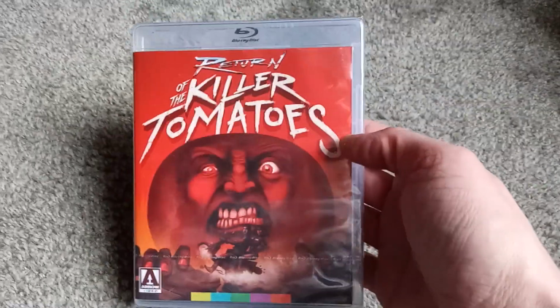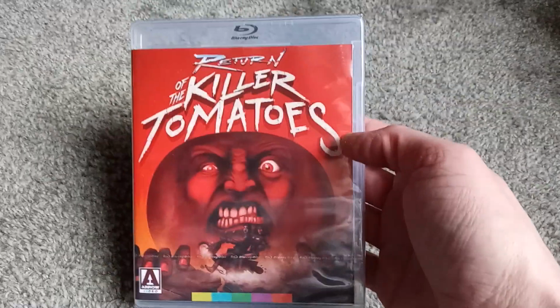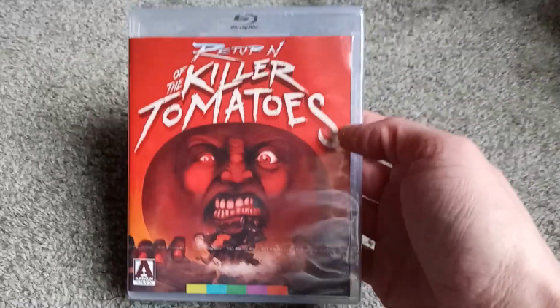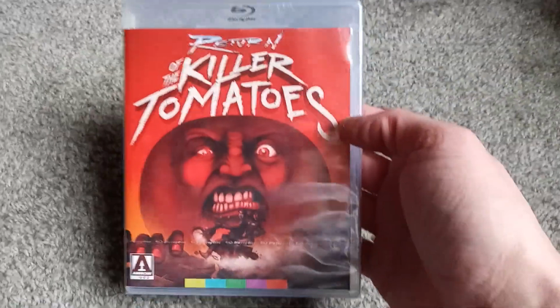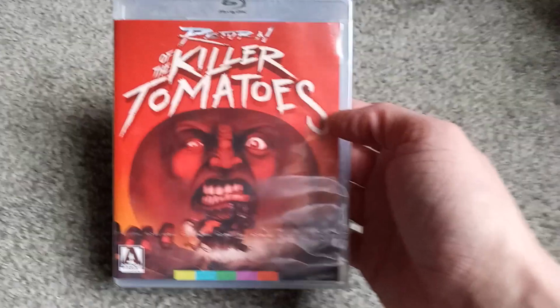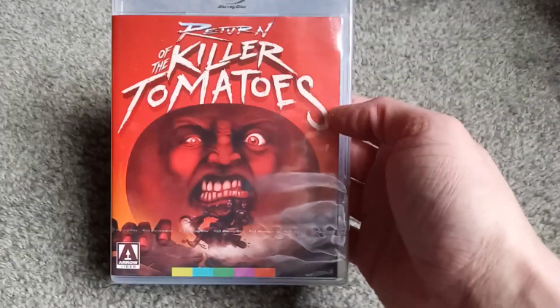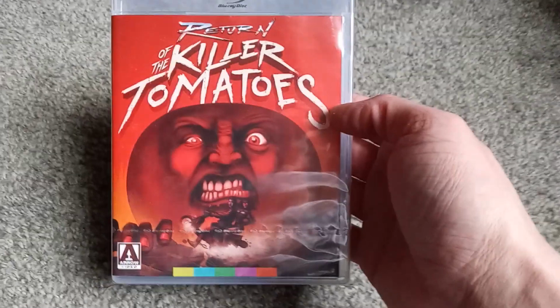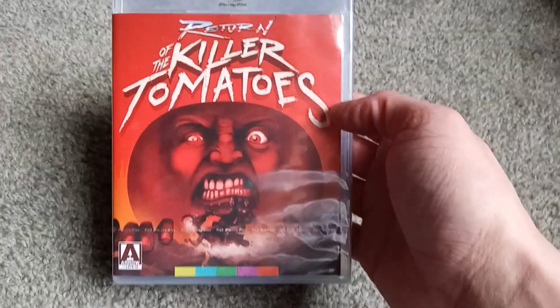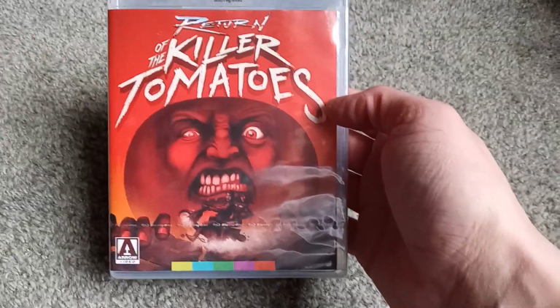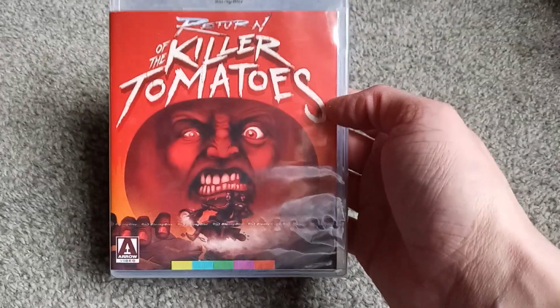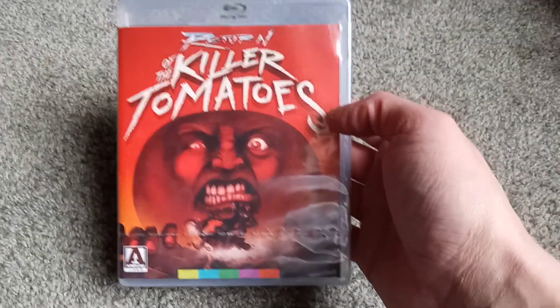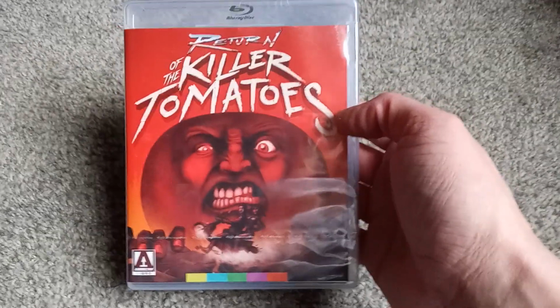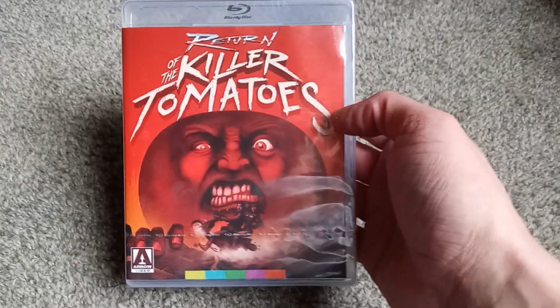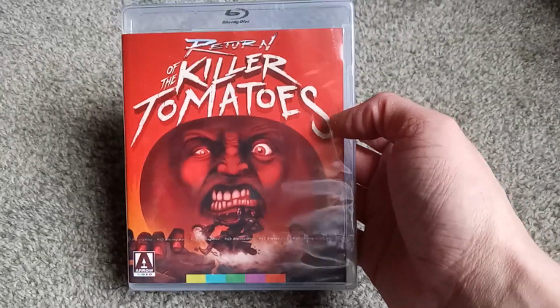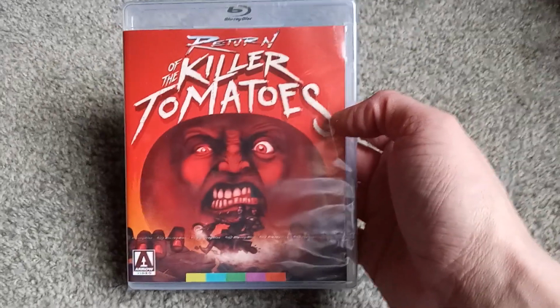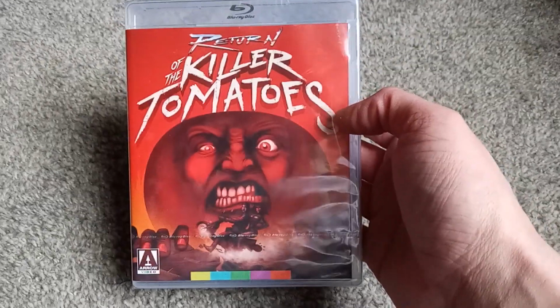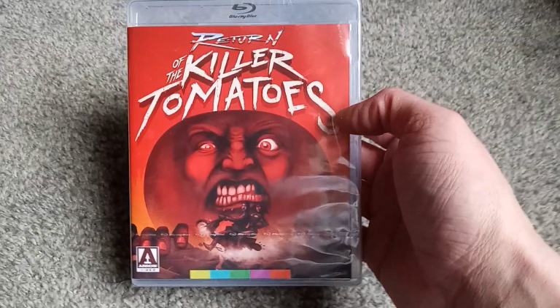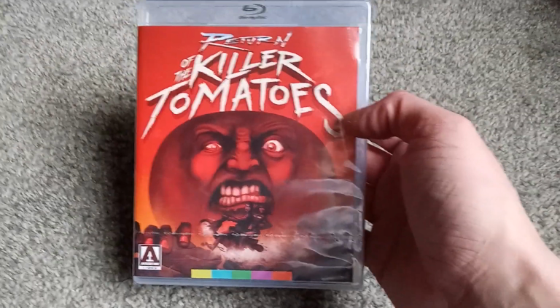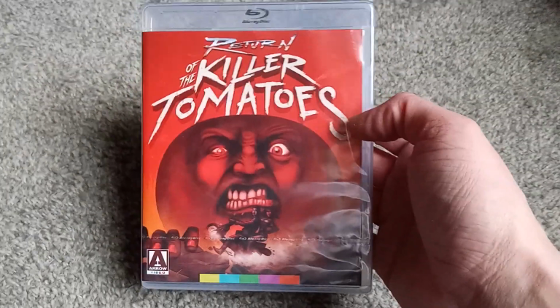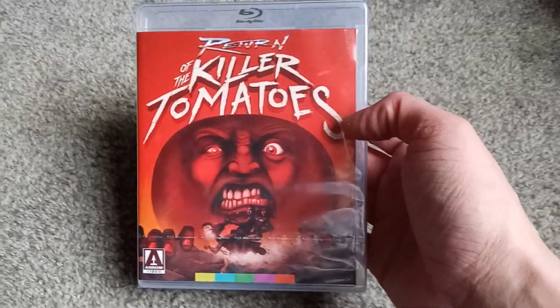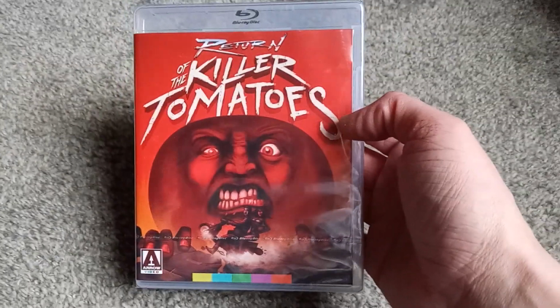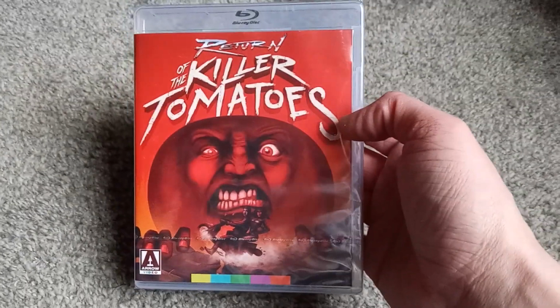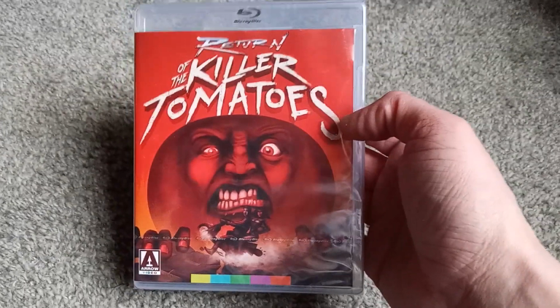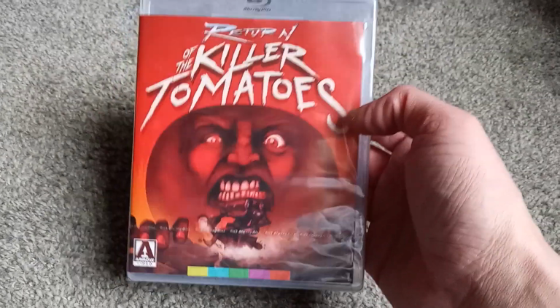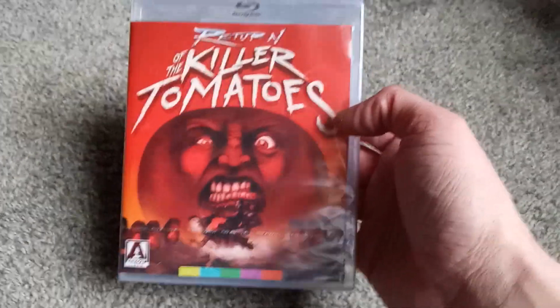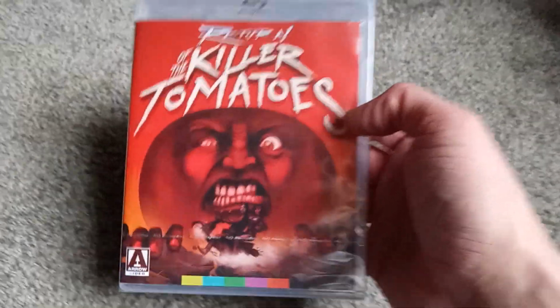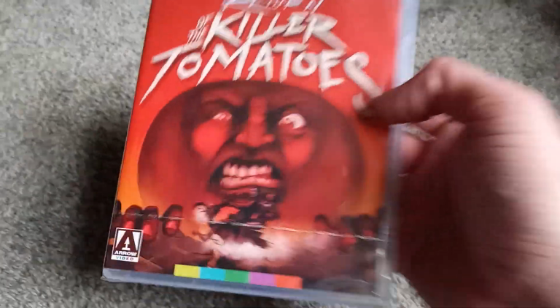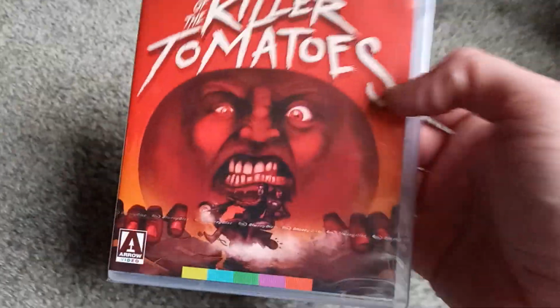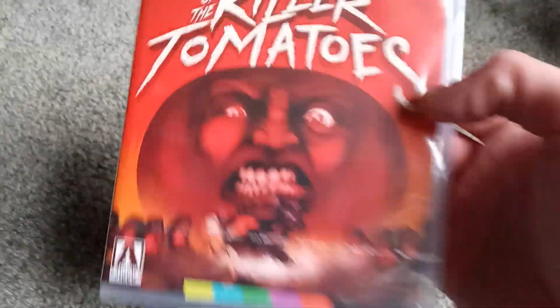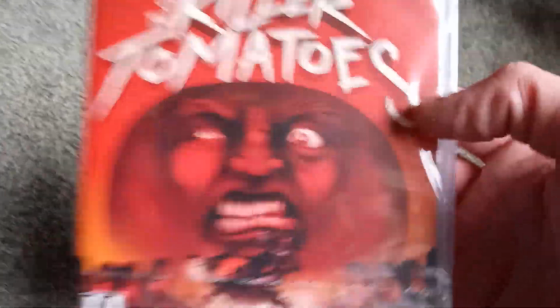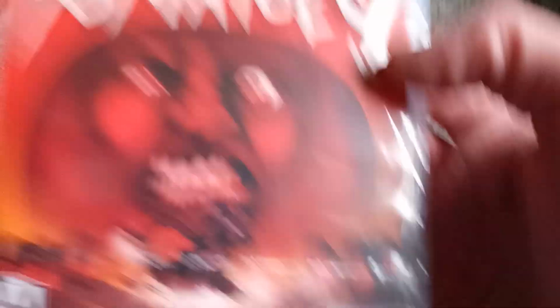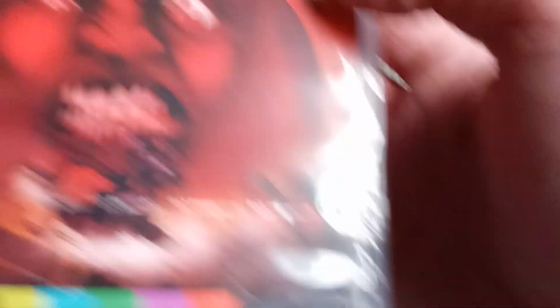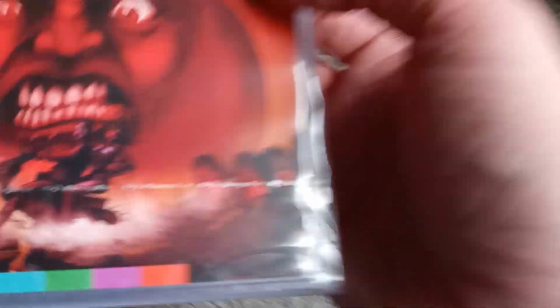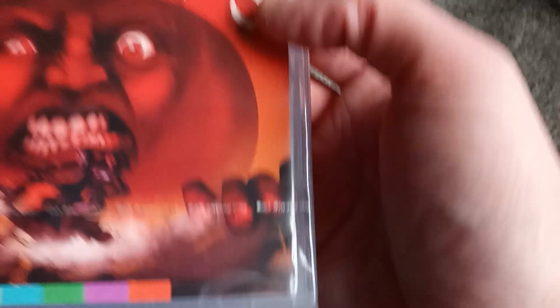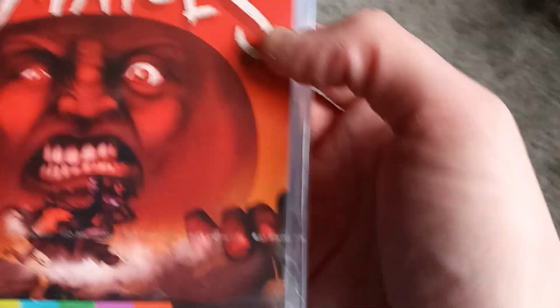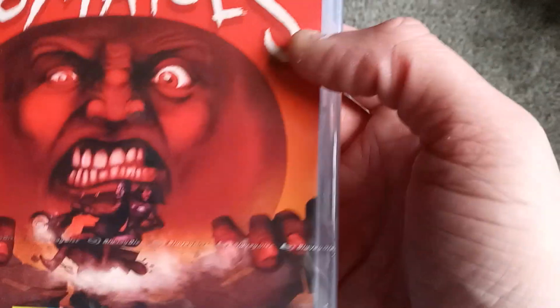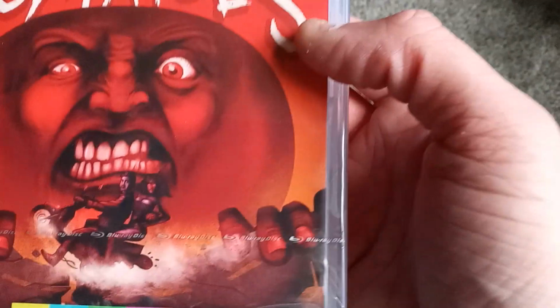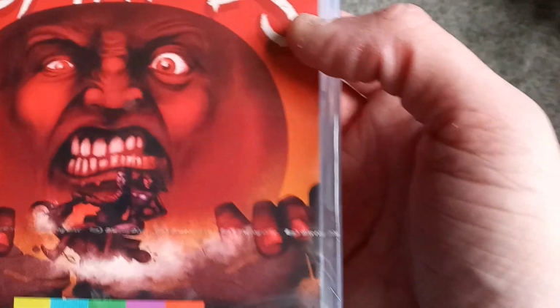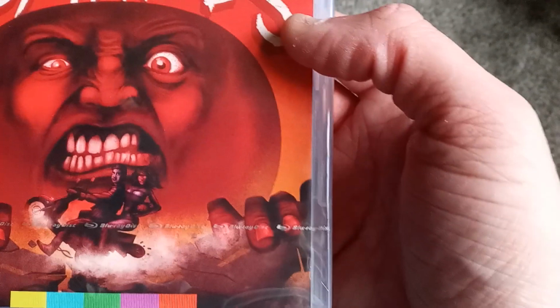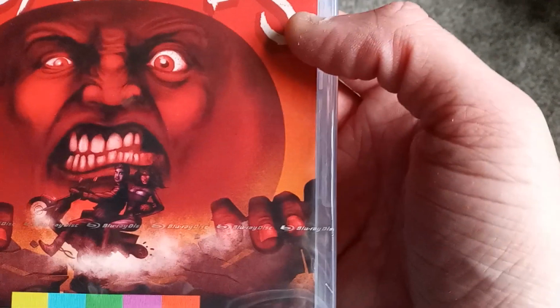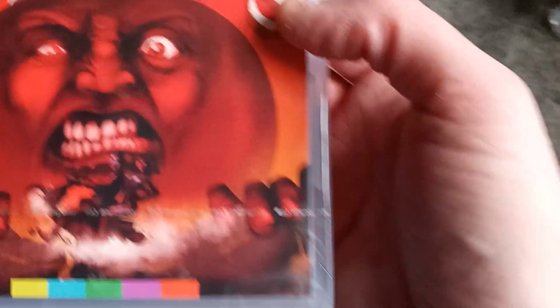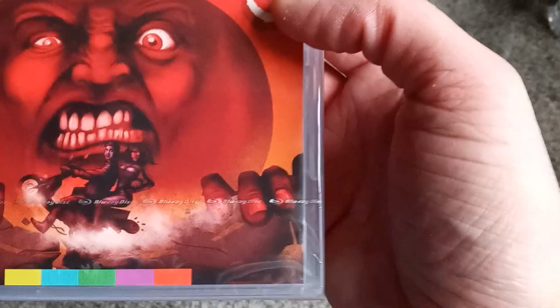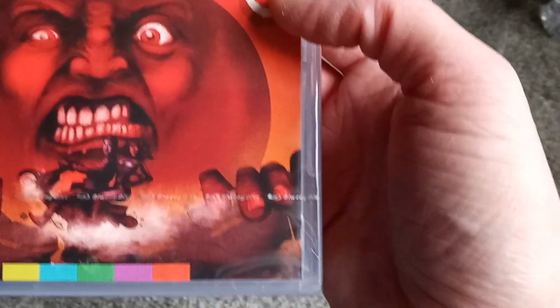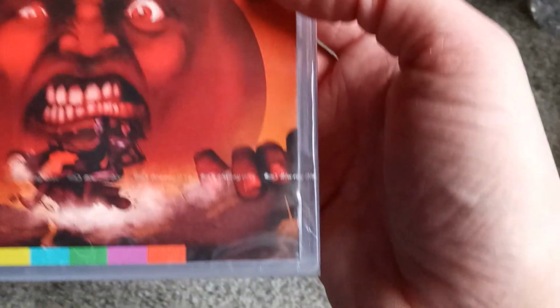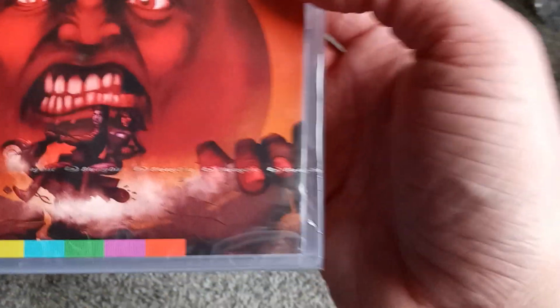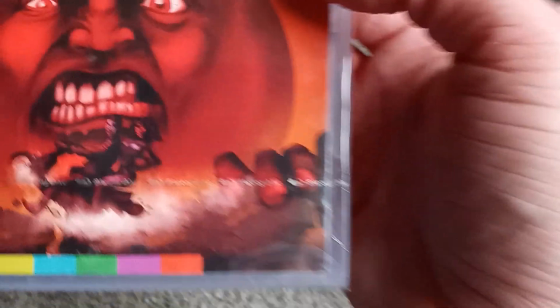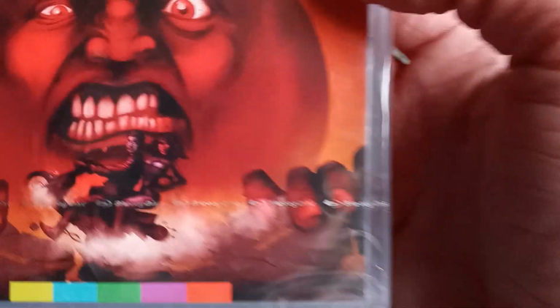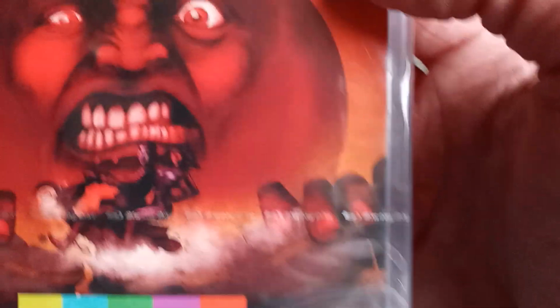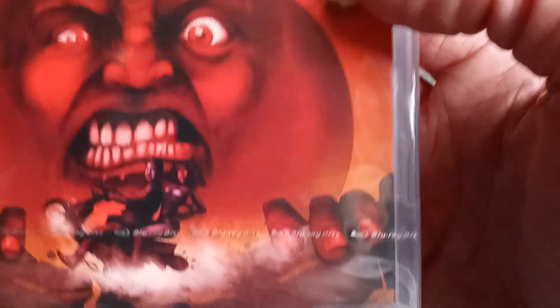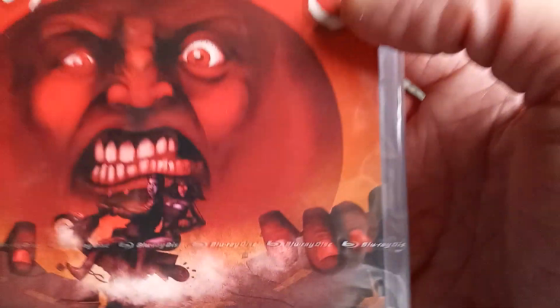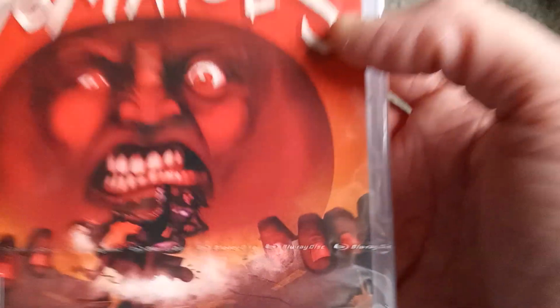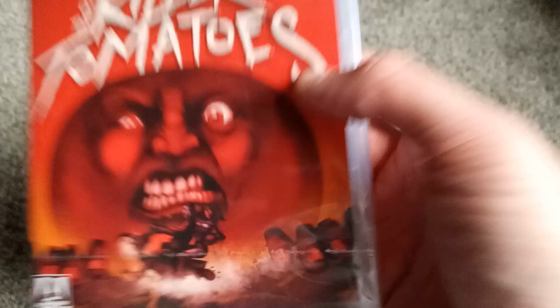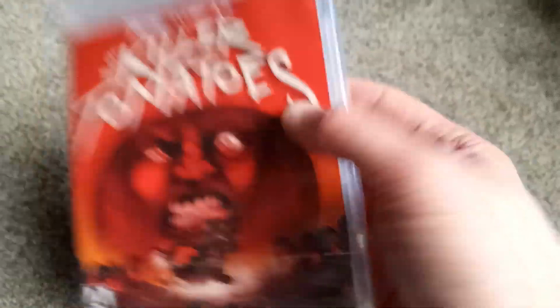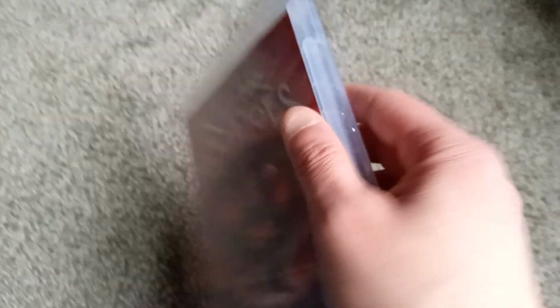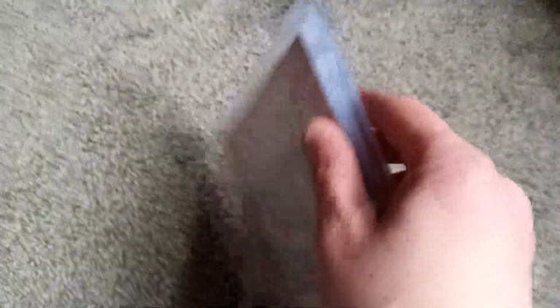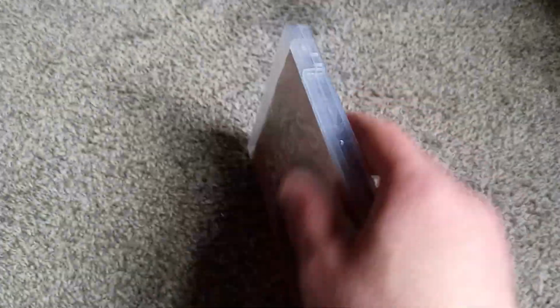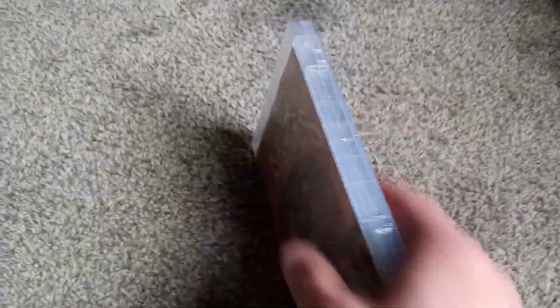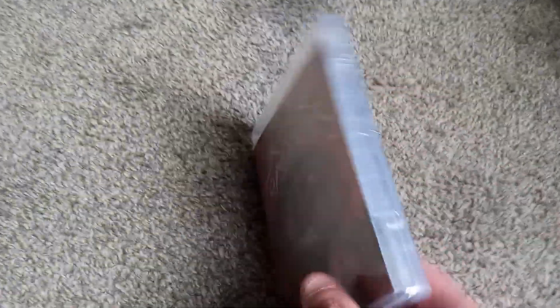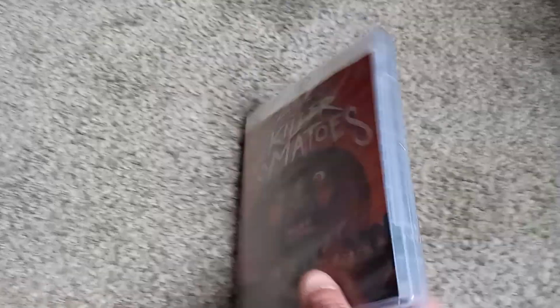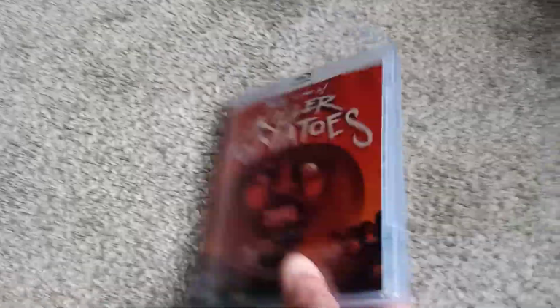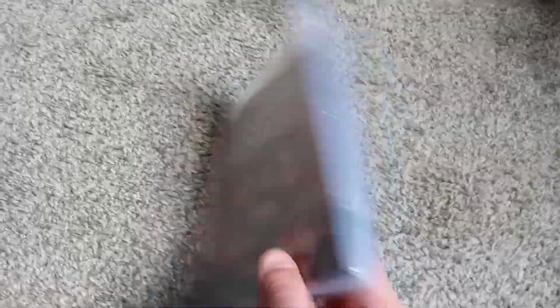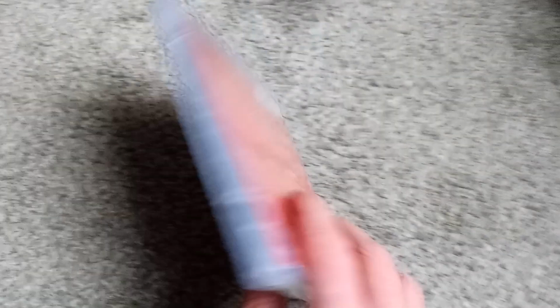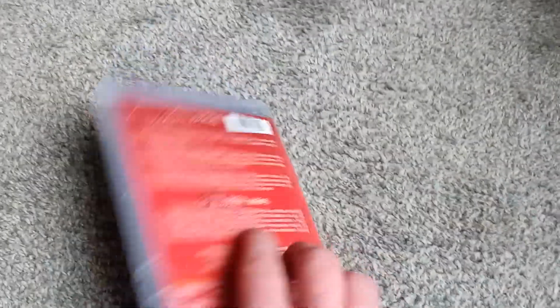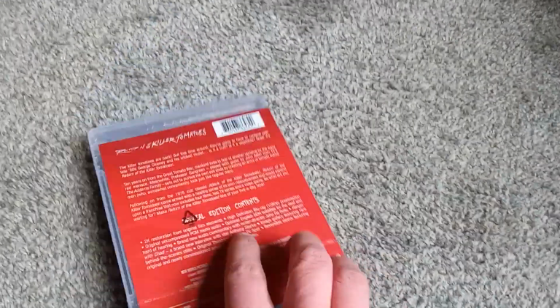Early Clooney, brah! Early Clooney in a Killer Tomatoes movie — how can you go wrong? Is that actually... I don't know who the hell the dude on the front is supposed to illustrate.